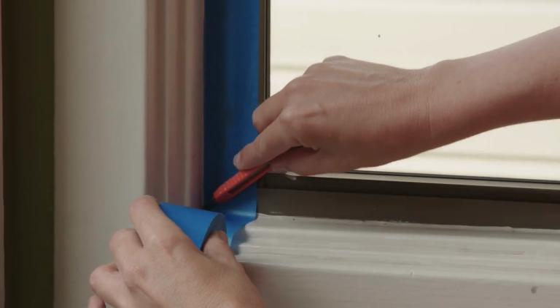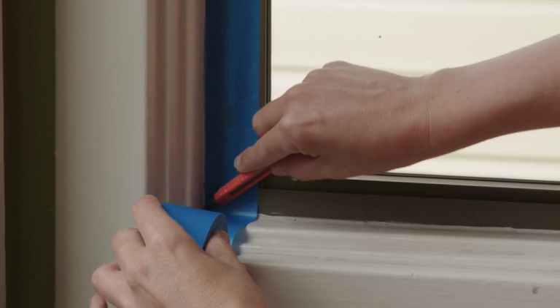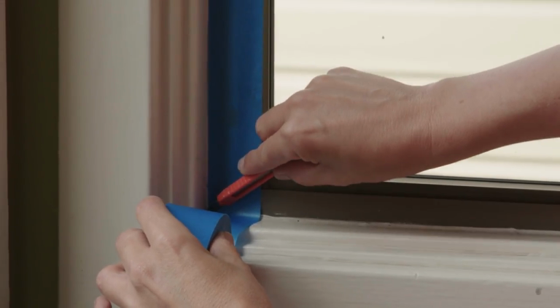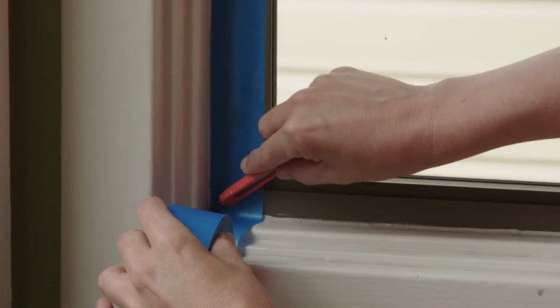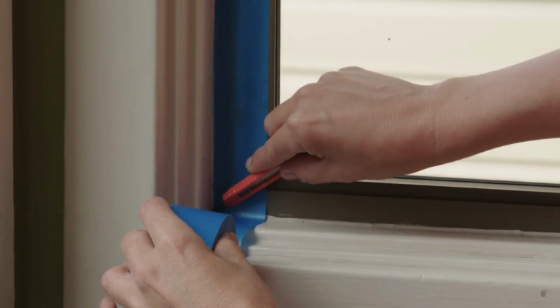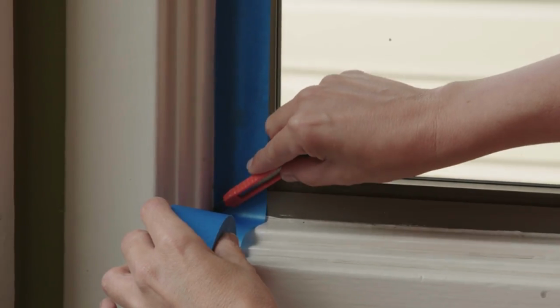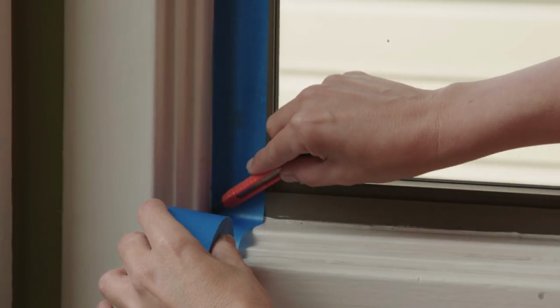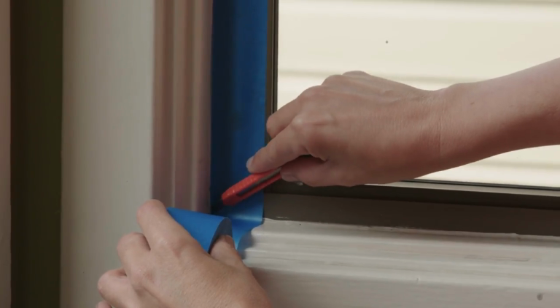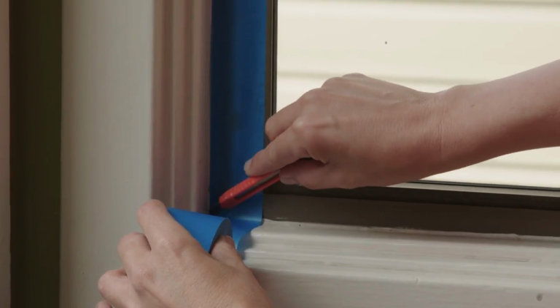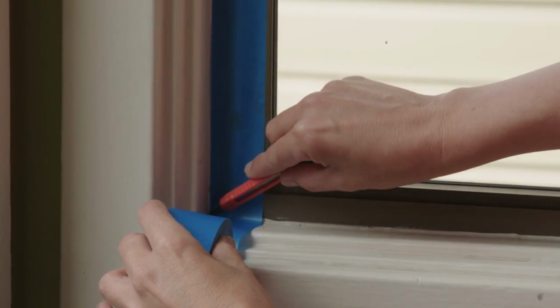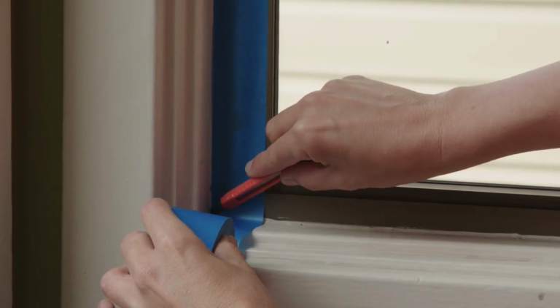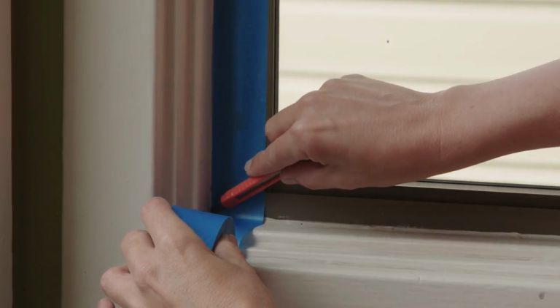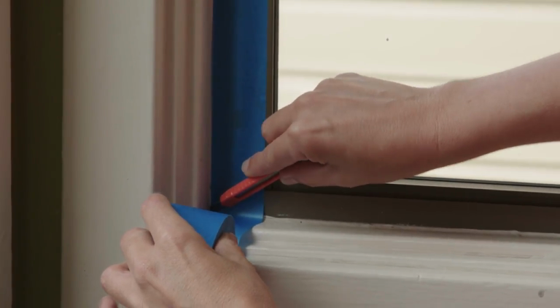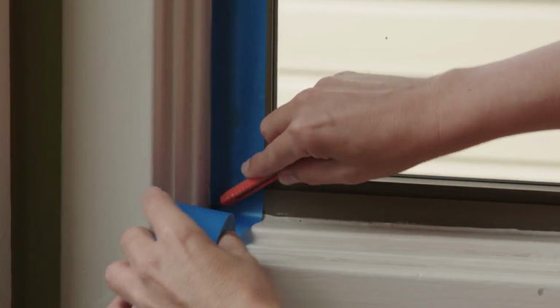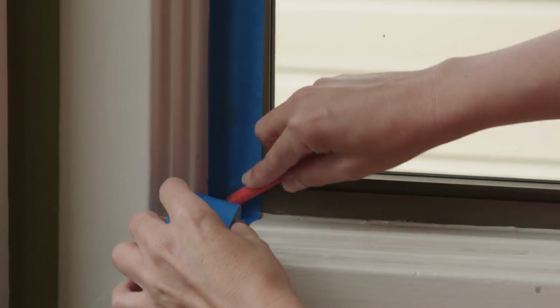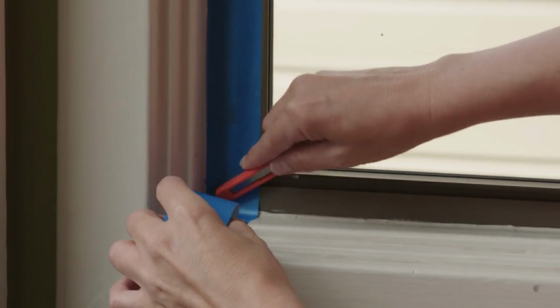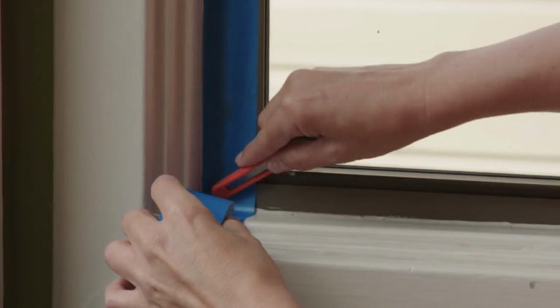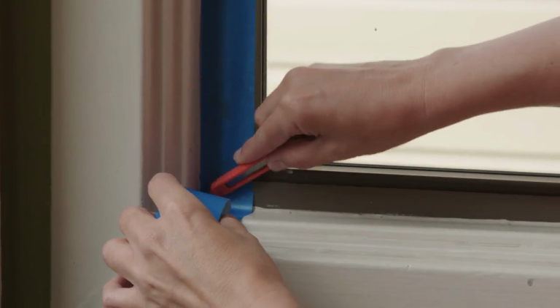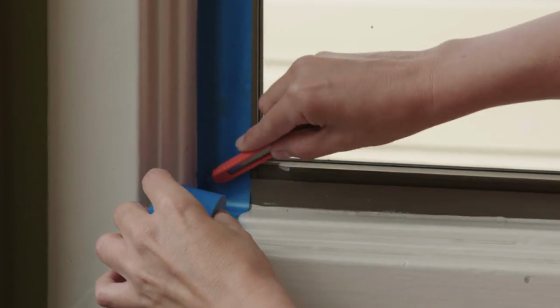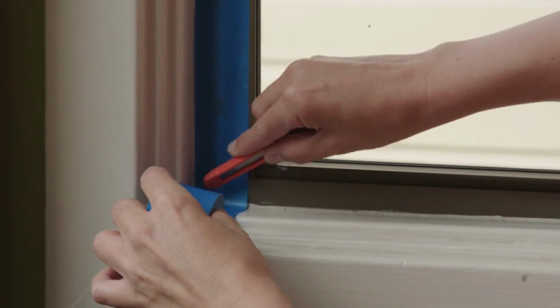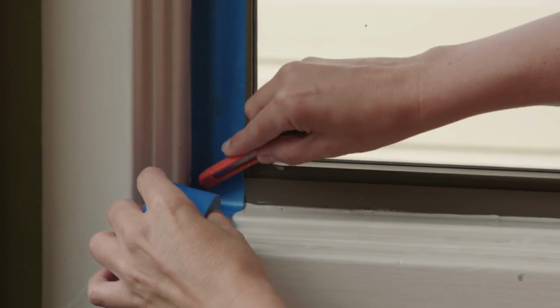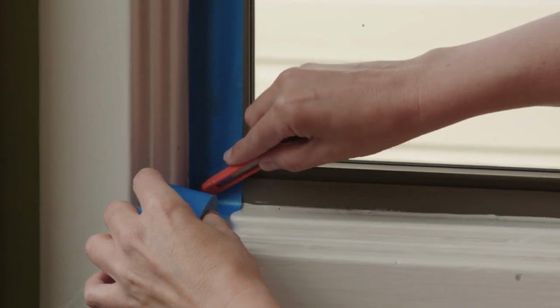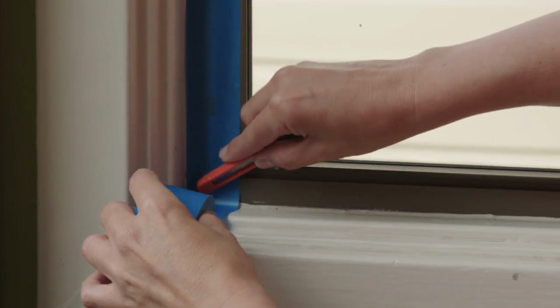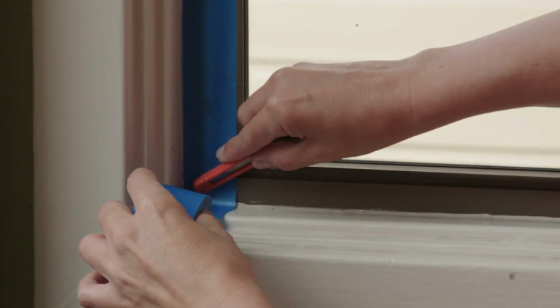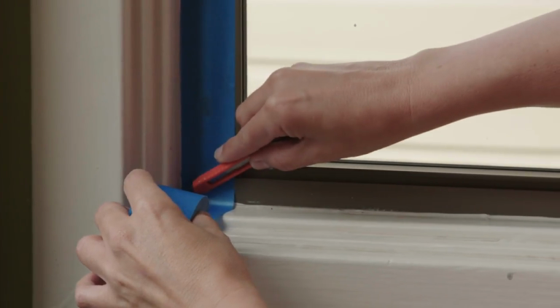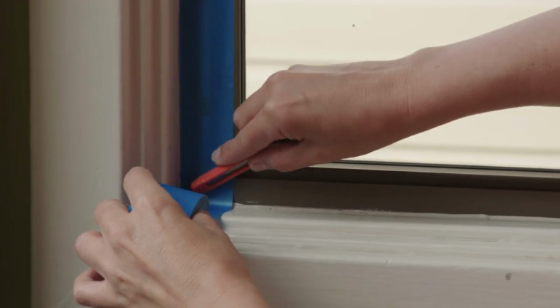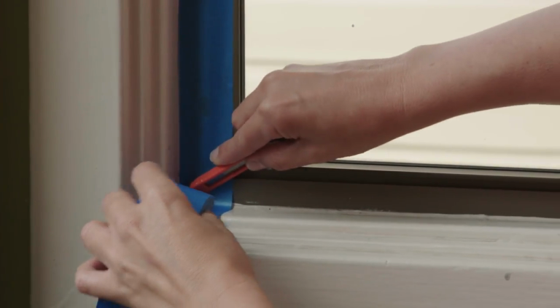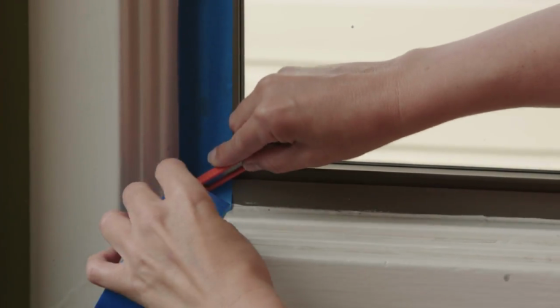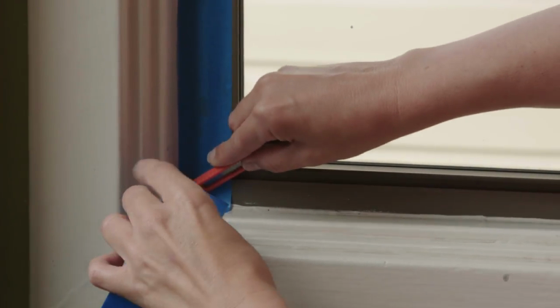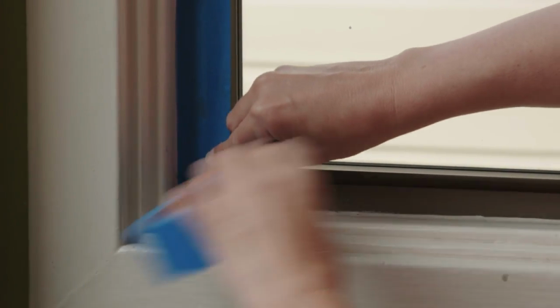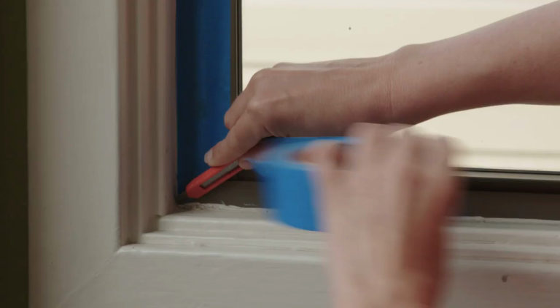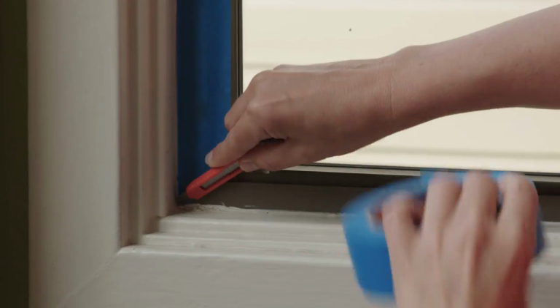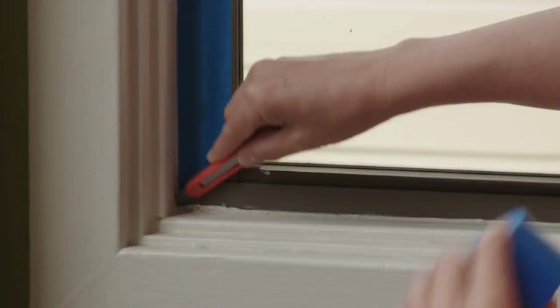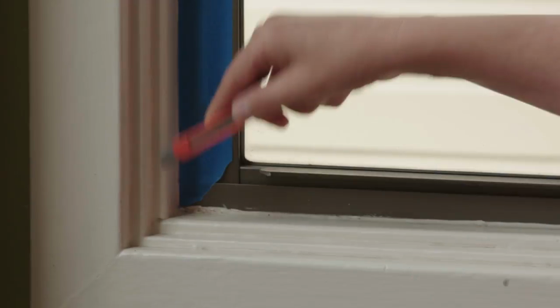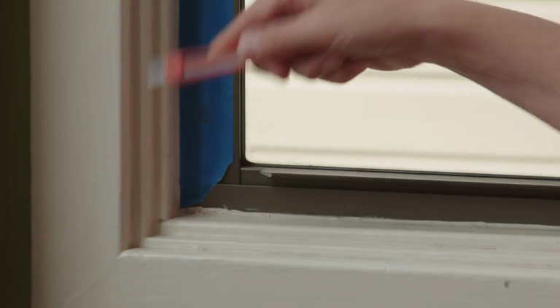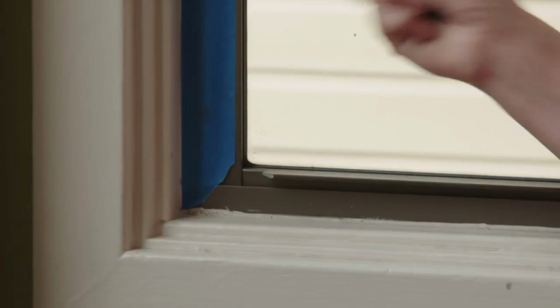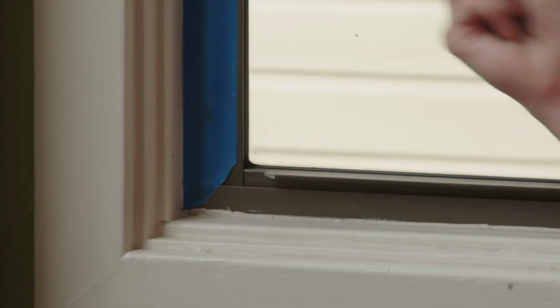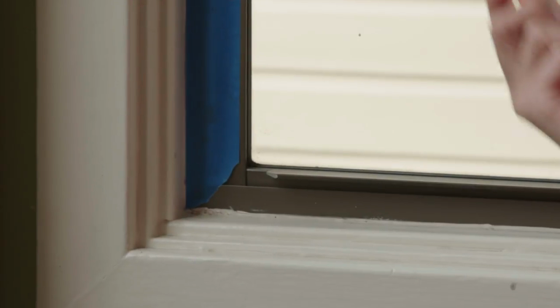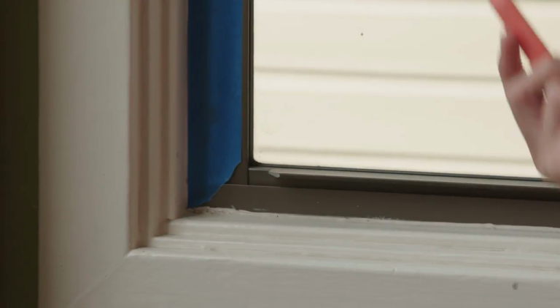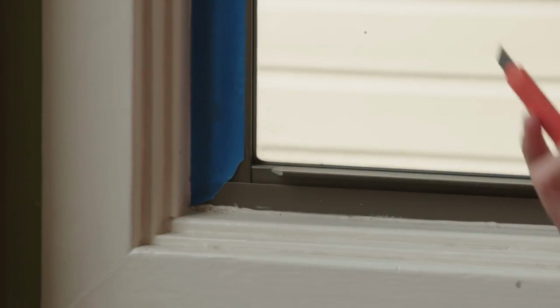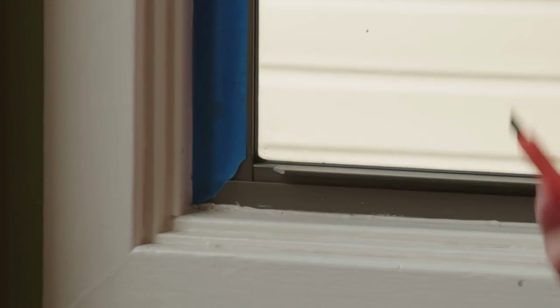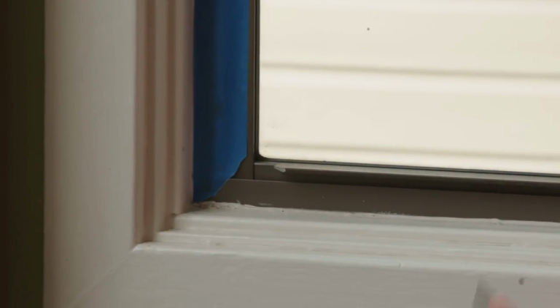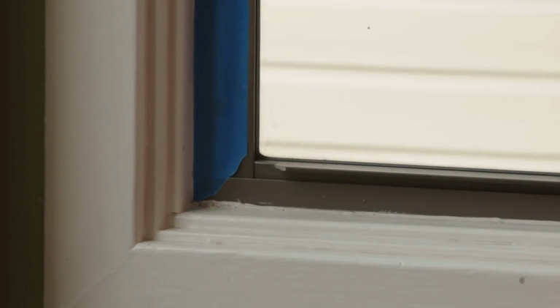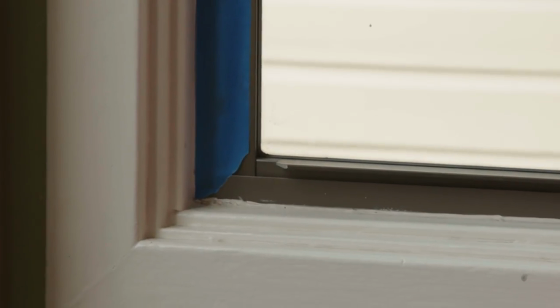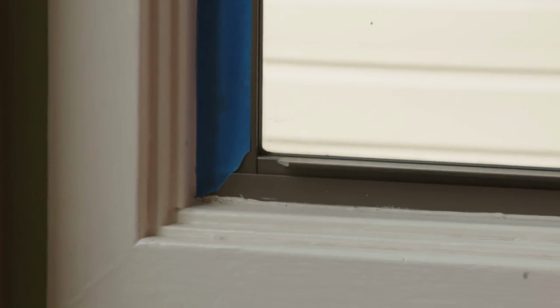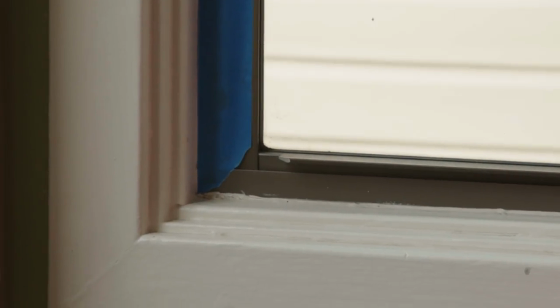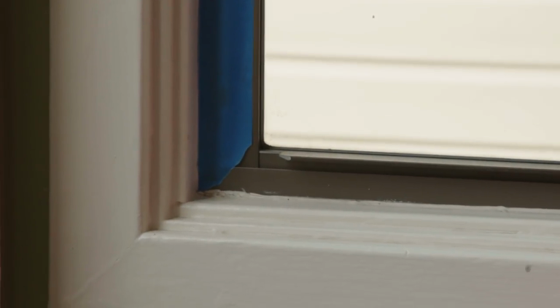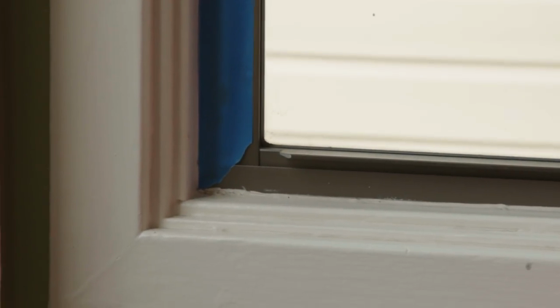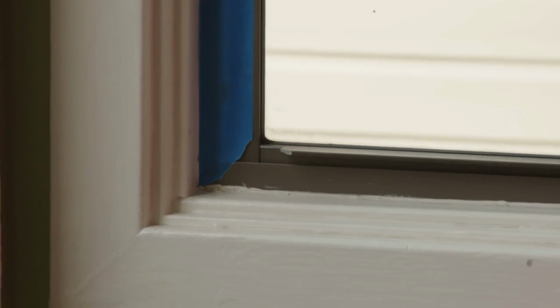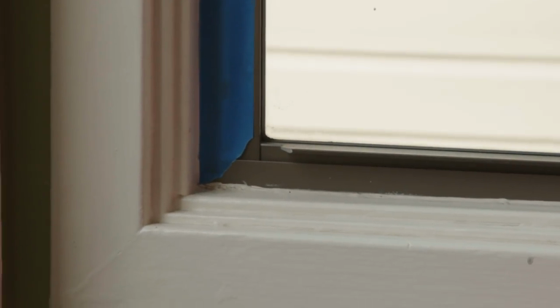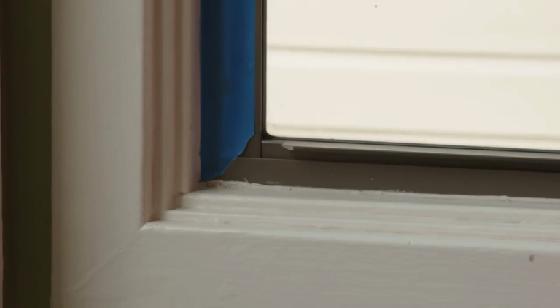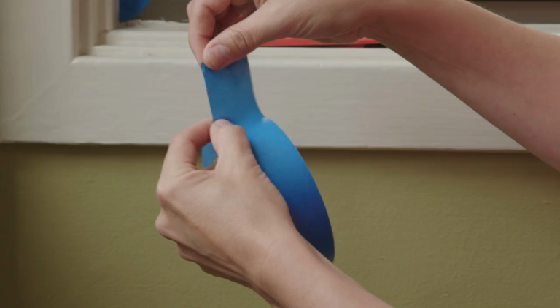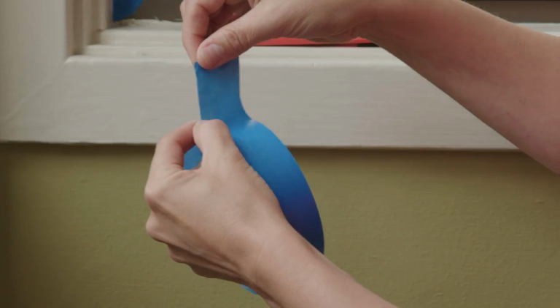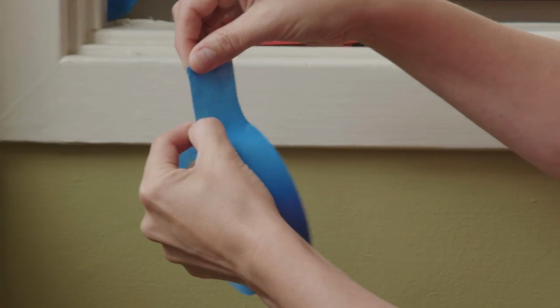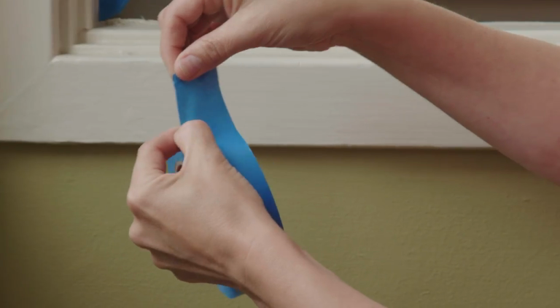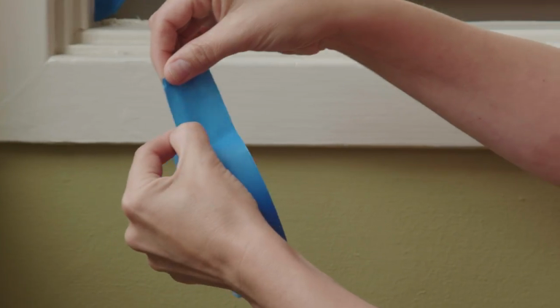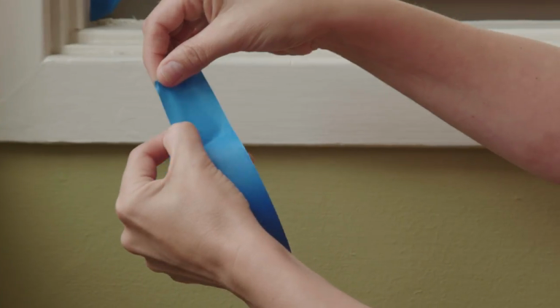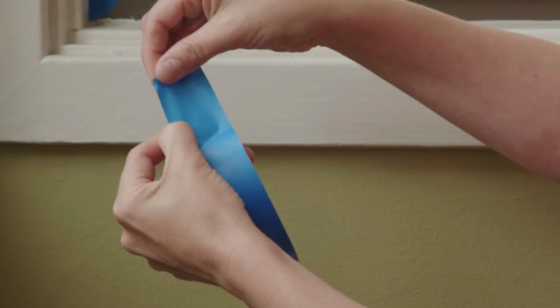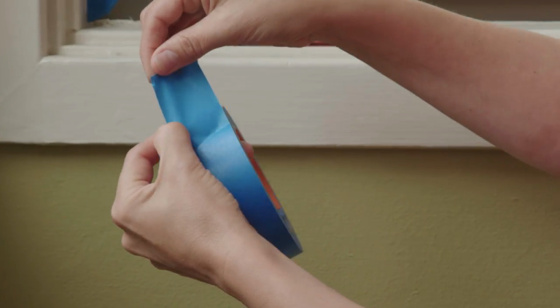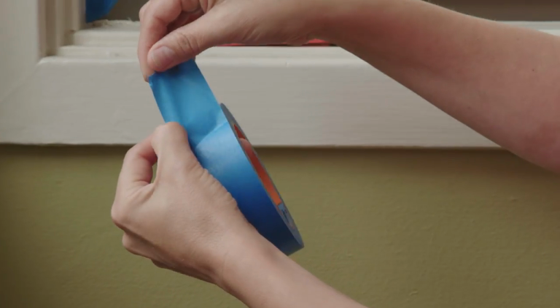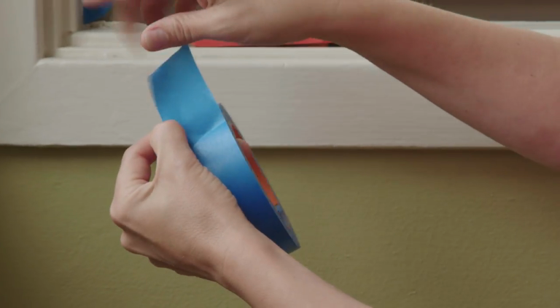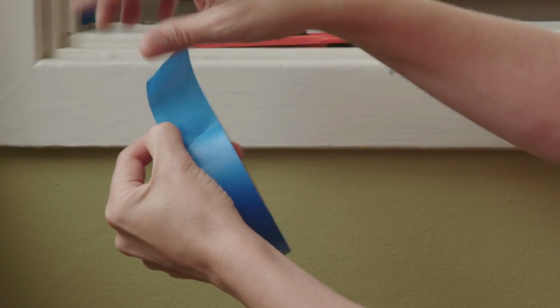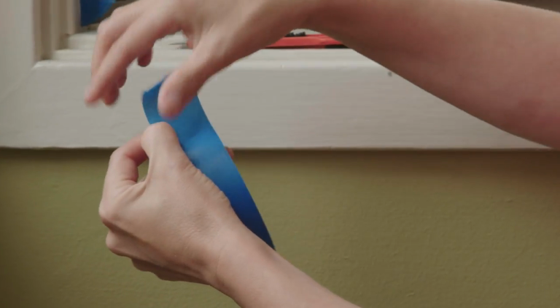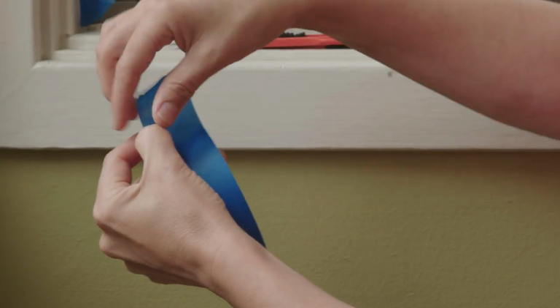Use a utility knife, press it on the tape, and tear. At the next corner, we start a new piece.